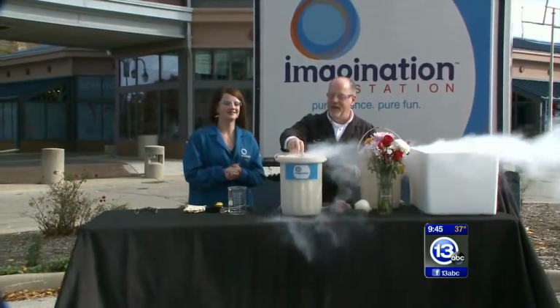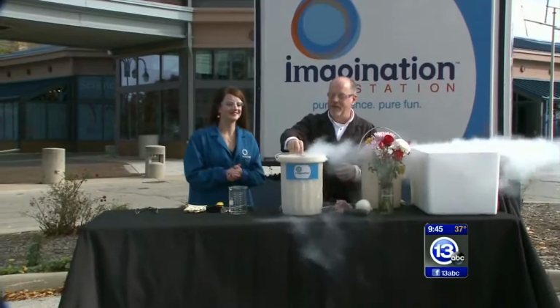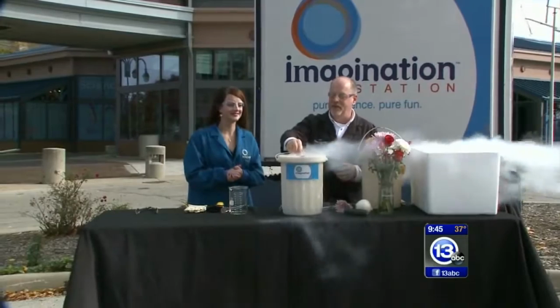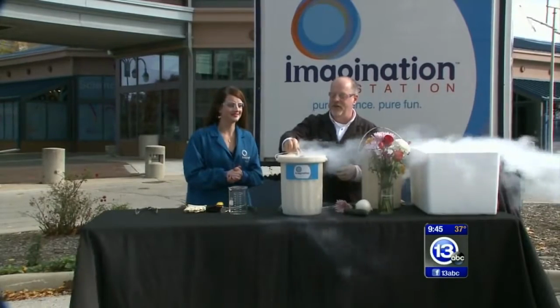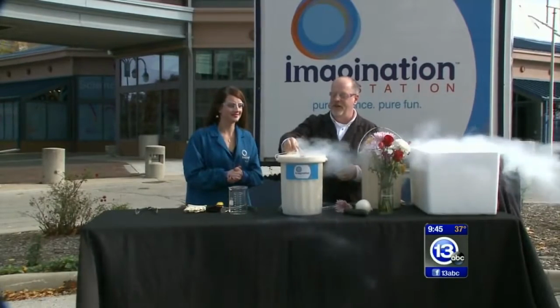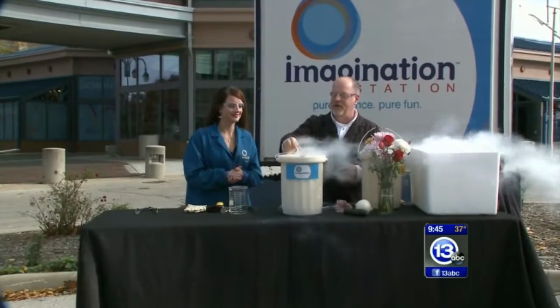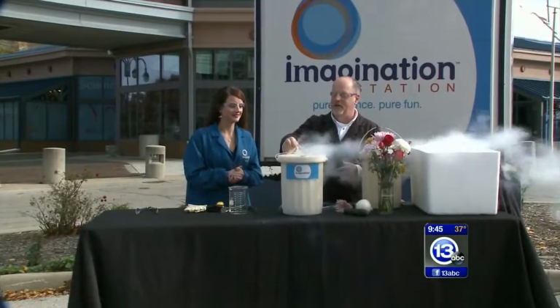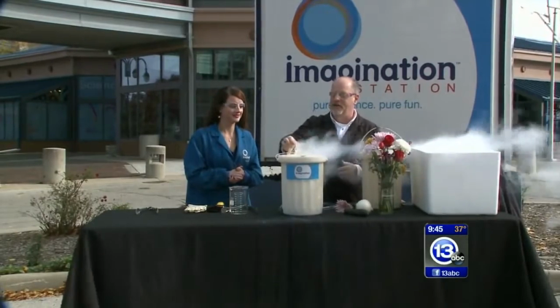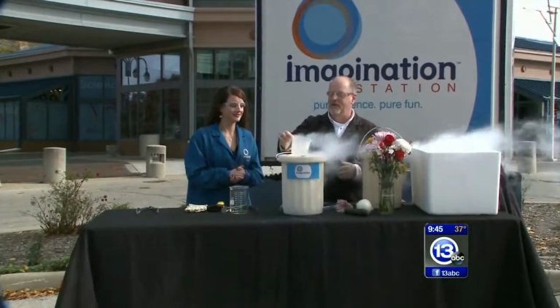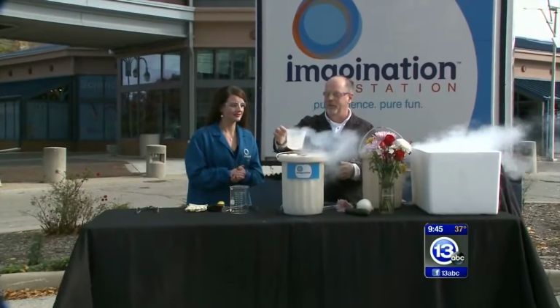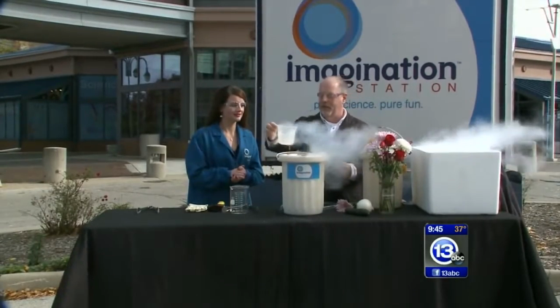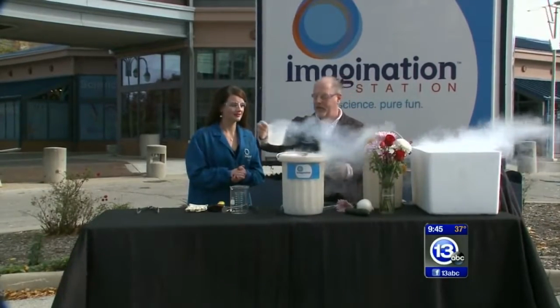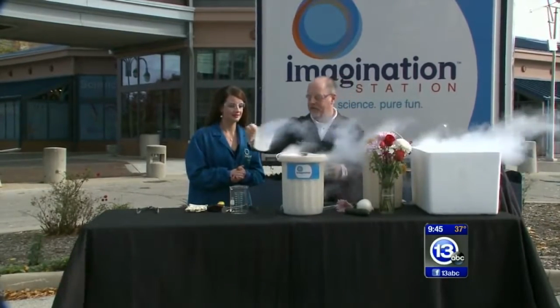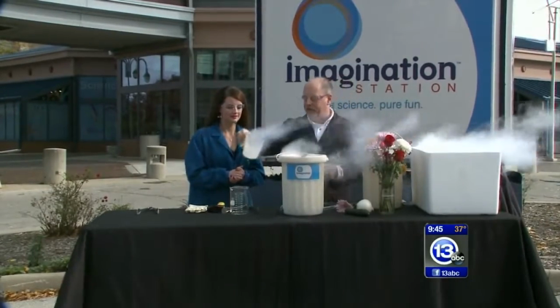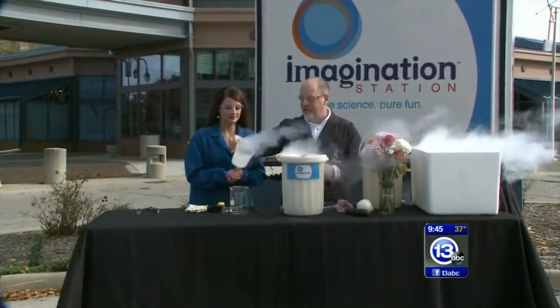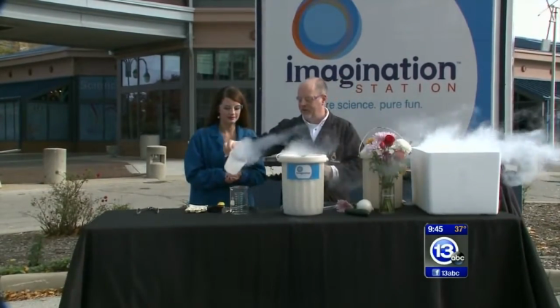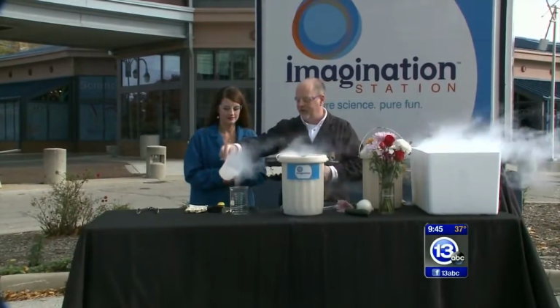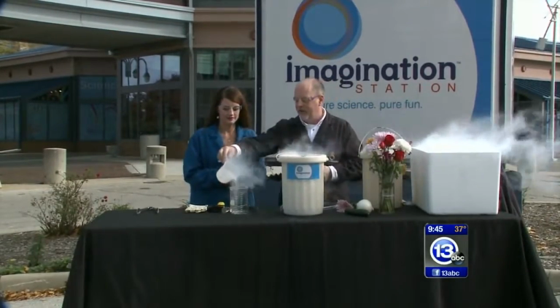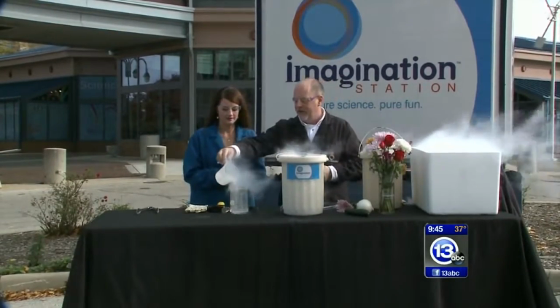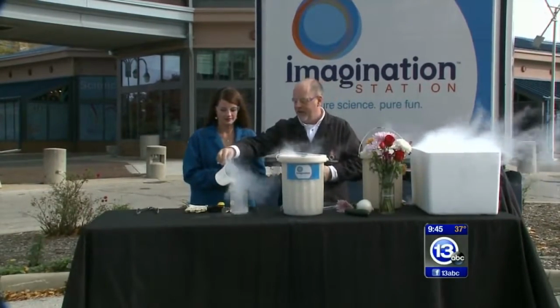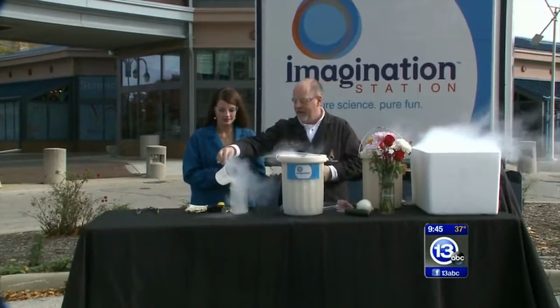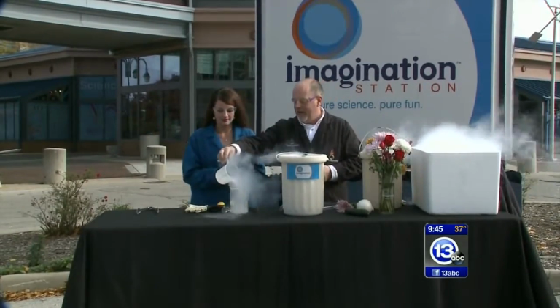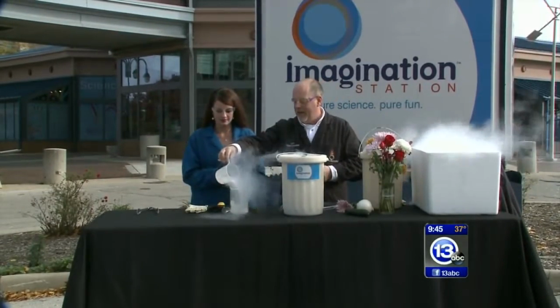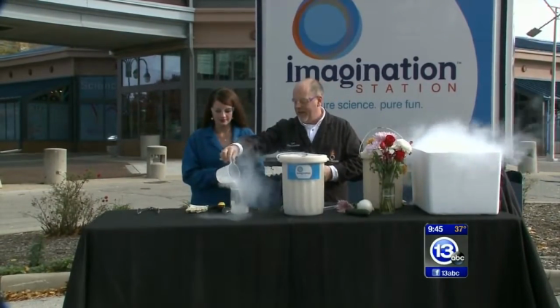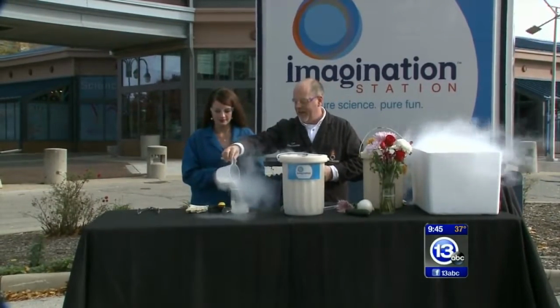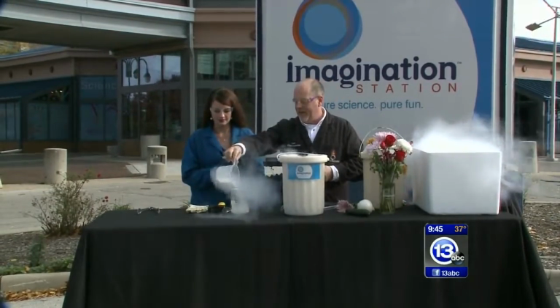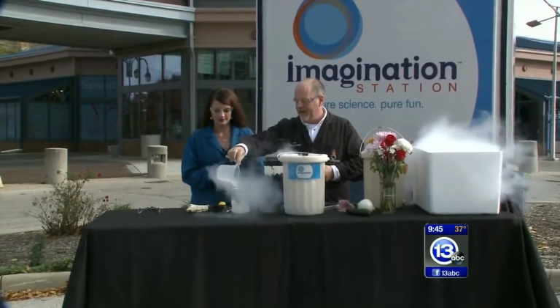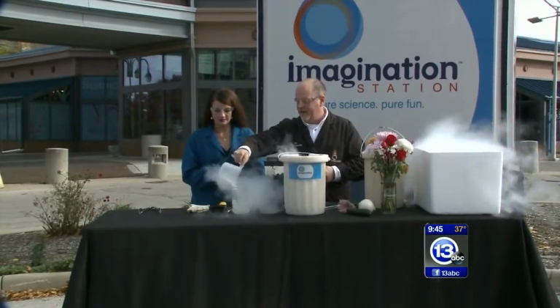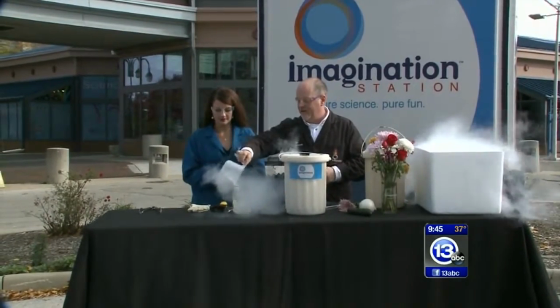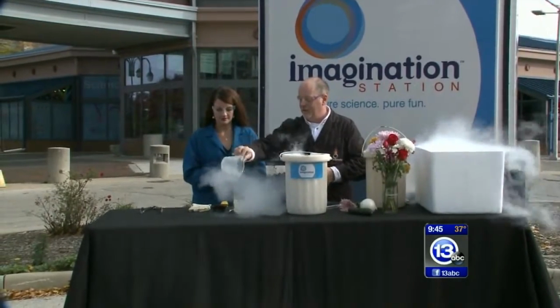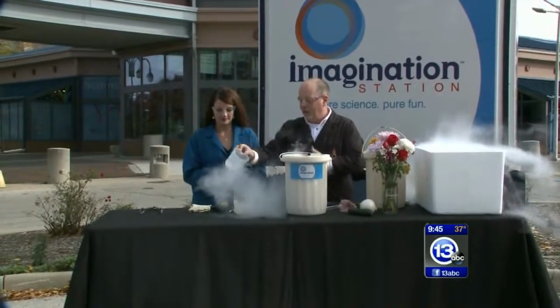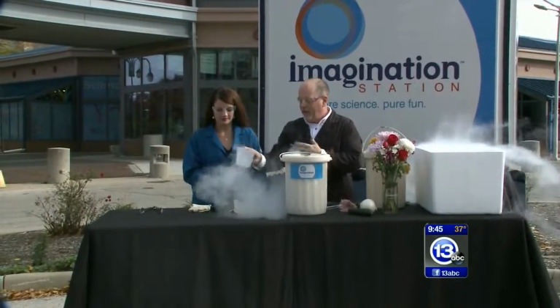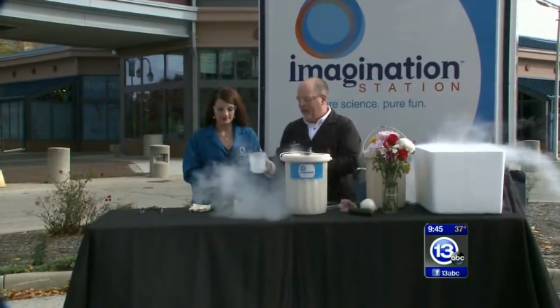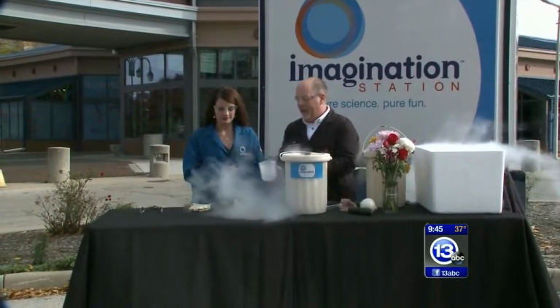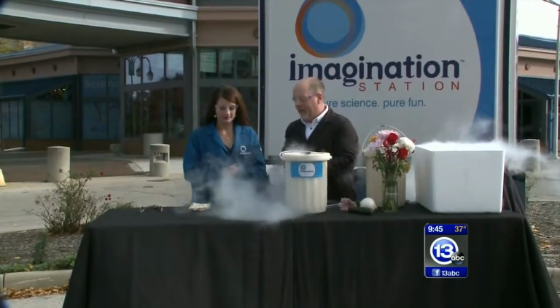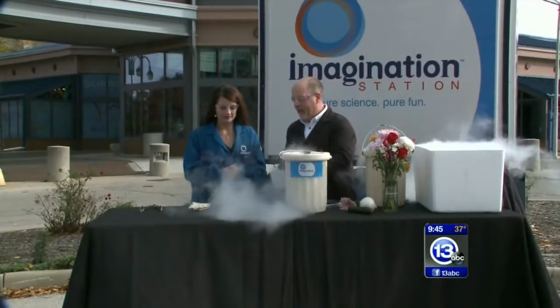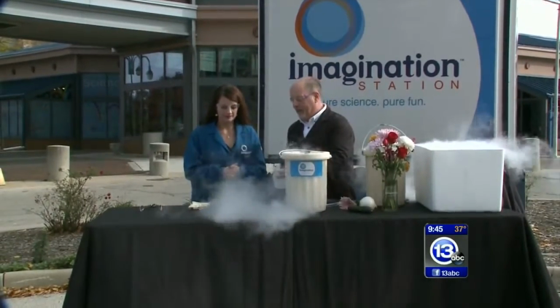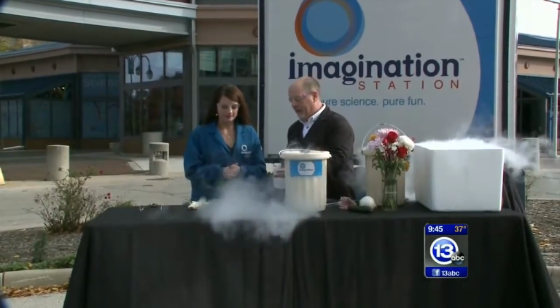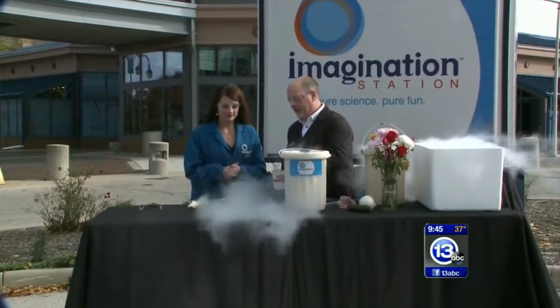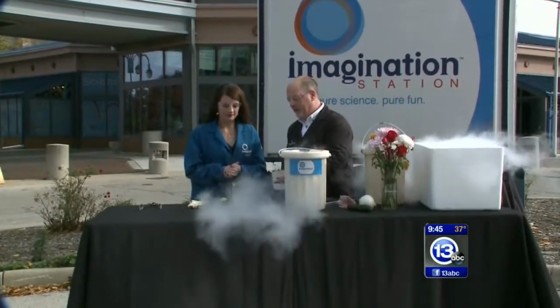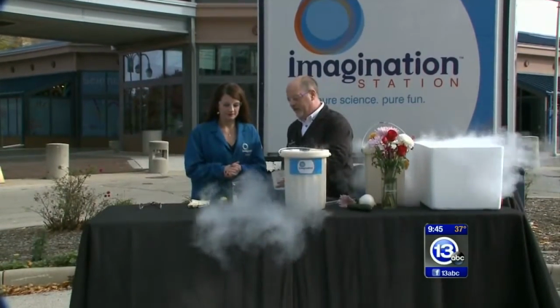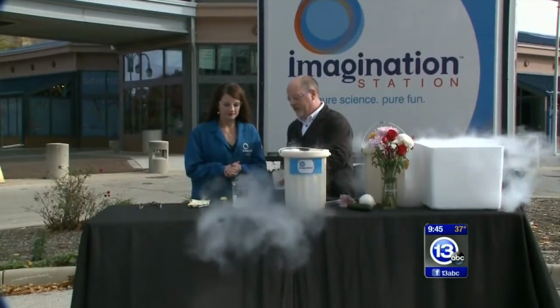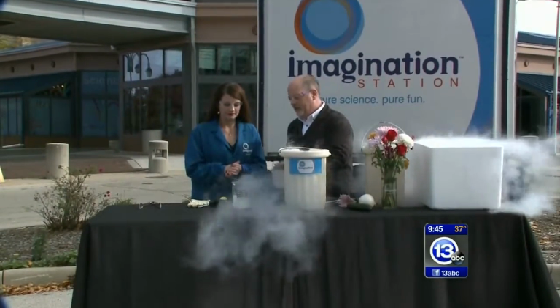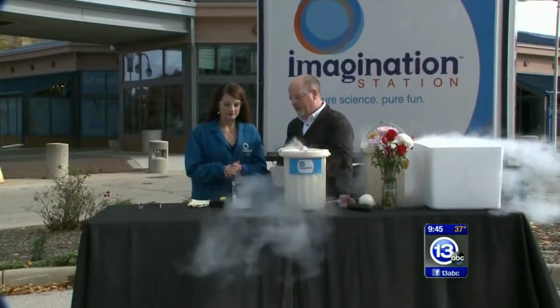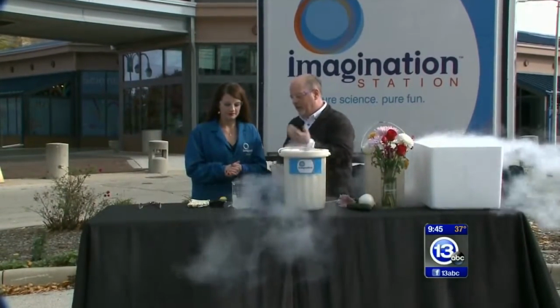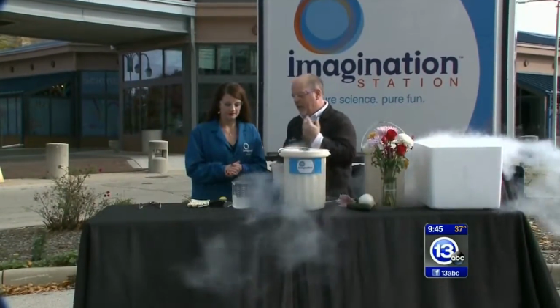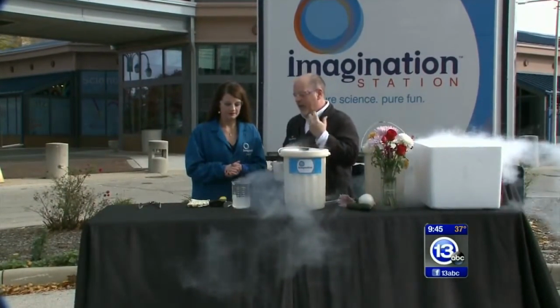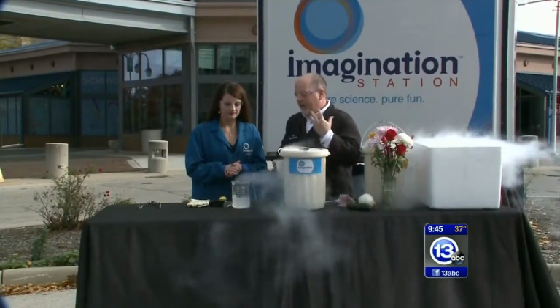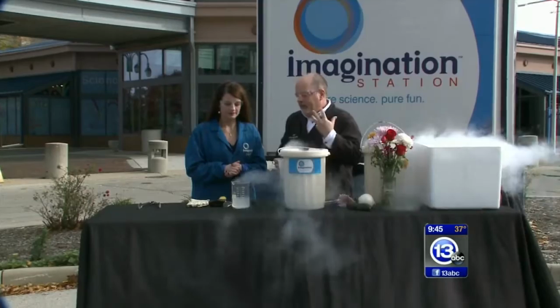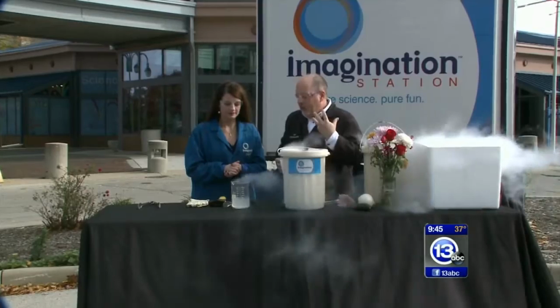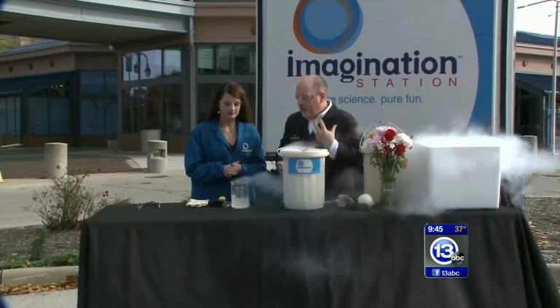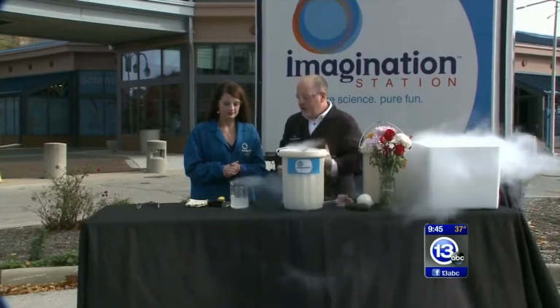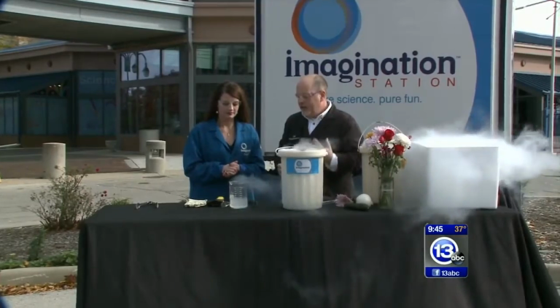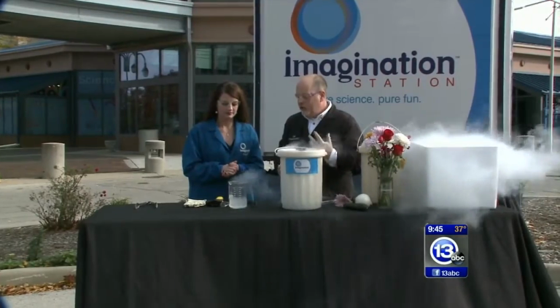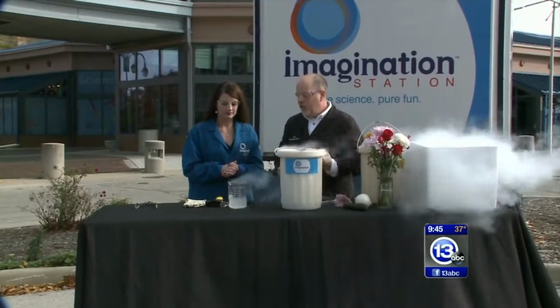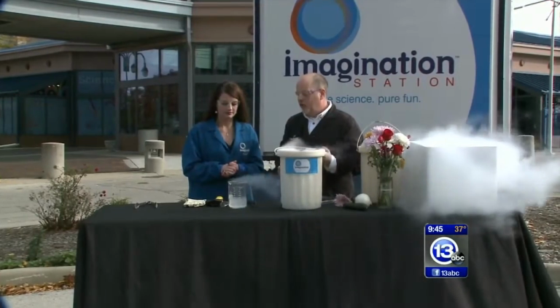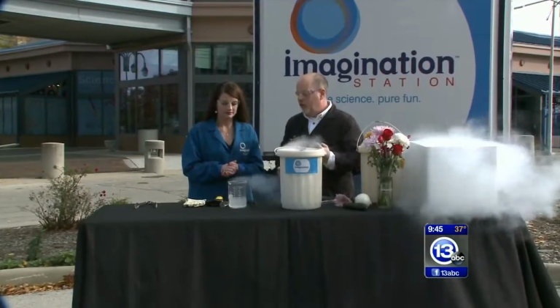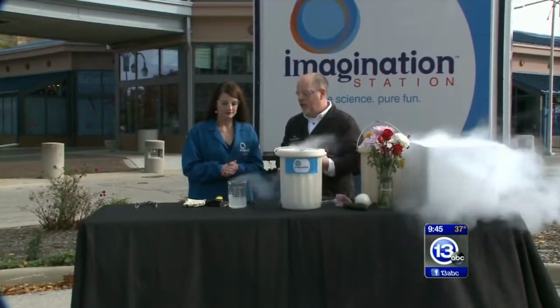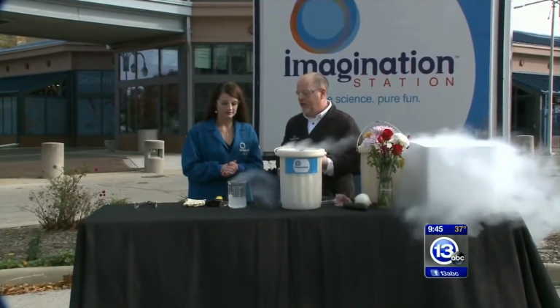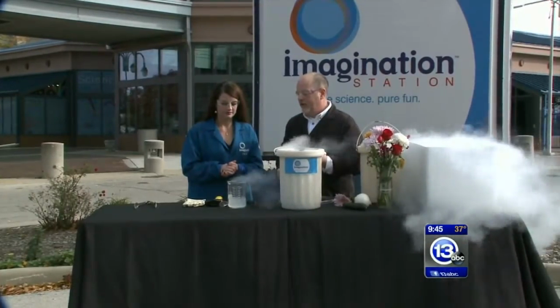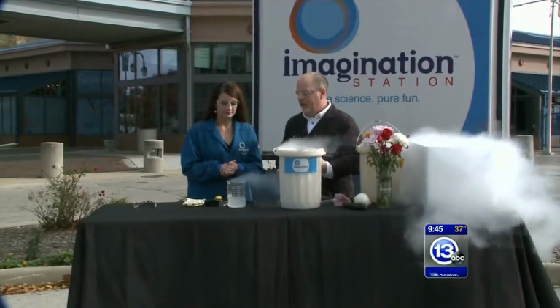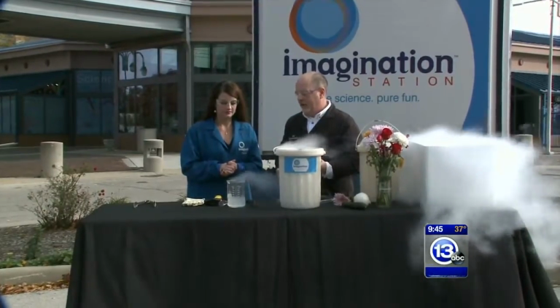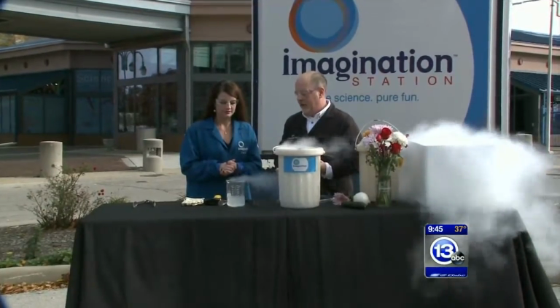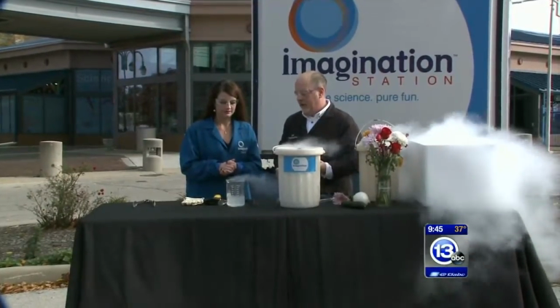It's 320 degrees below zero and it's boiling at that temperature. So it's a really cool cryogenic liquid.